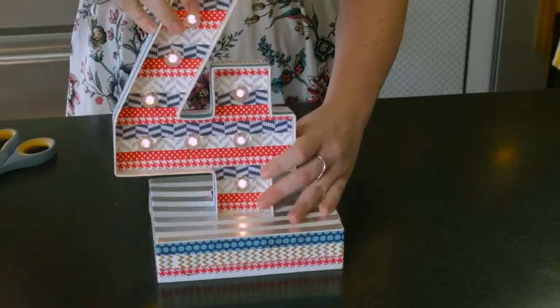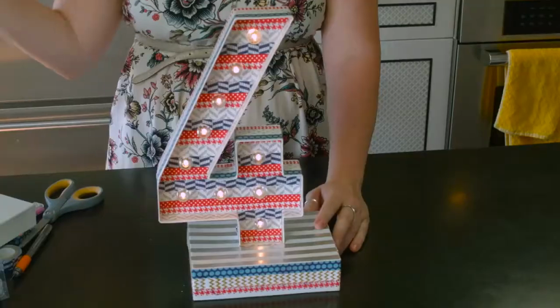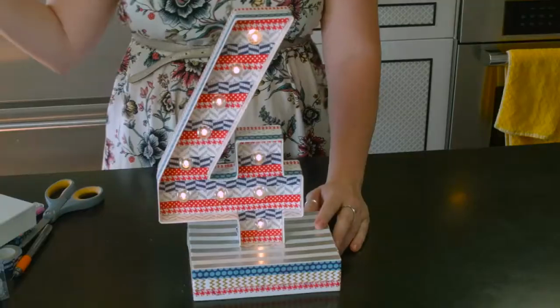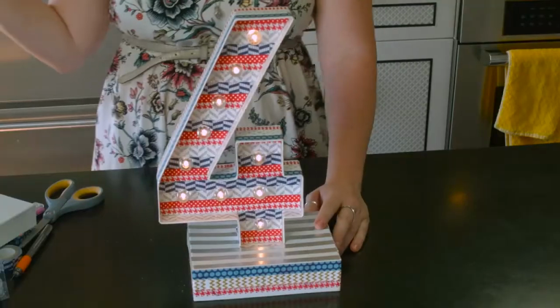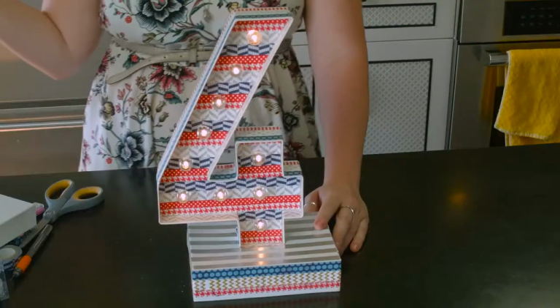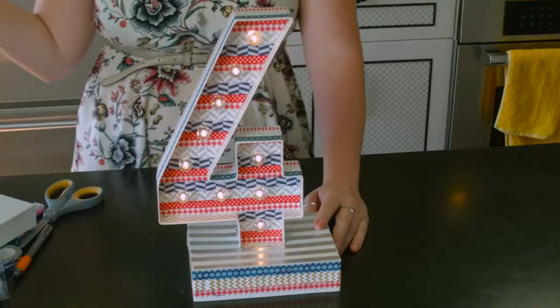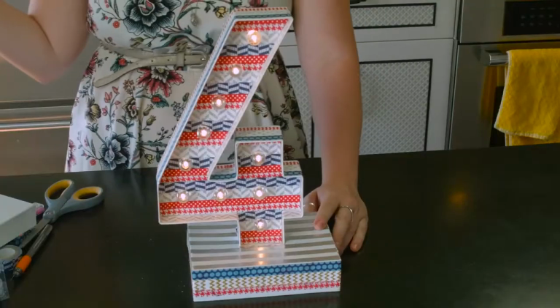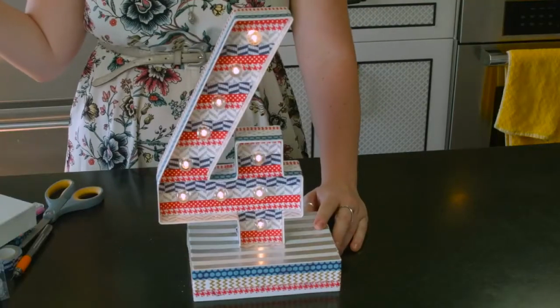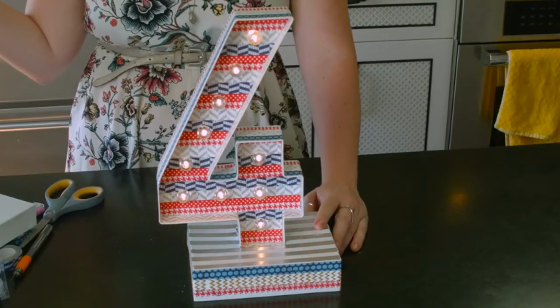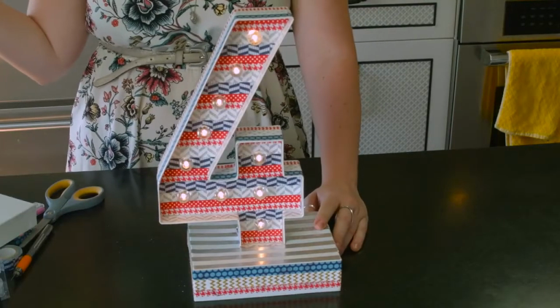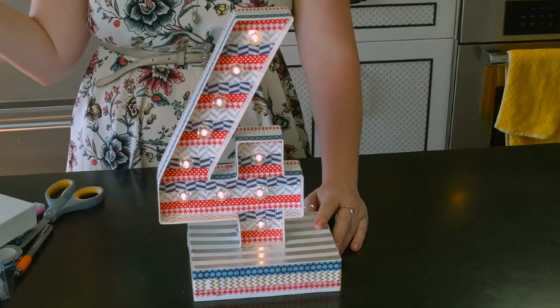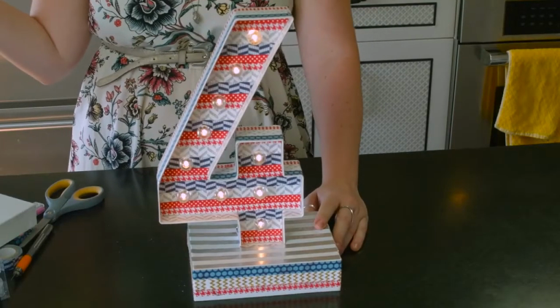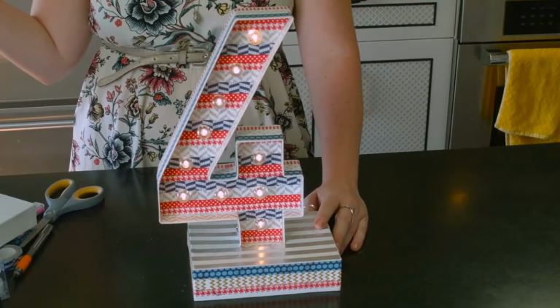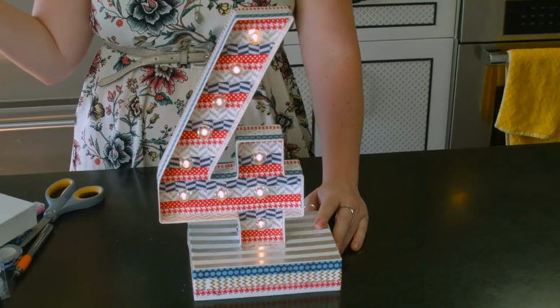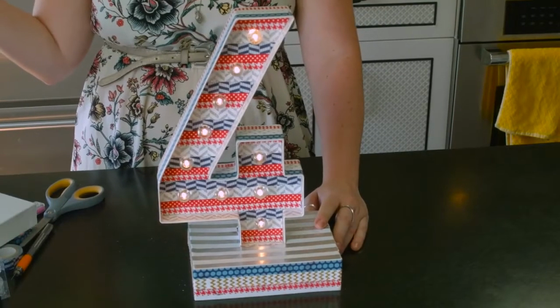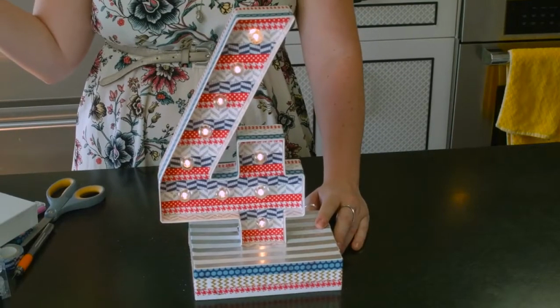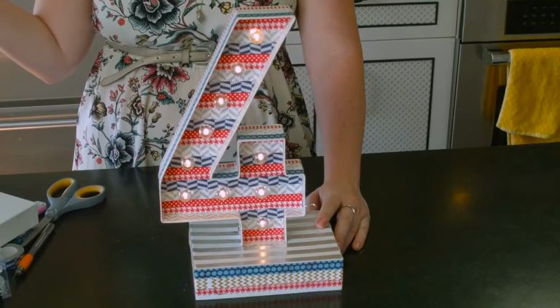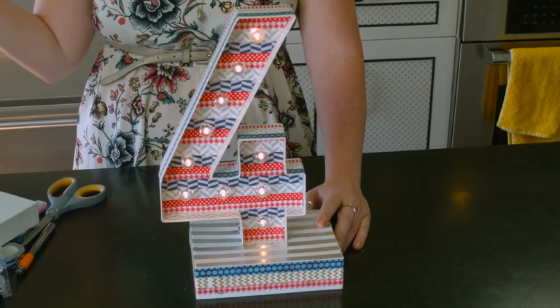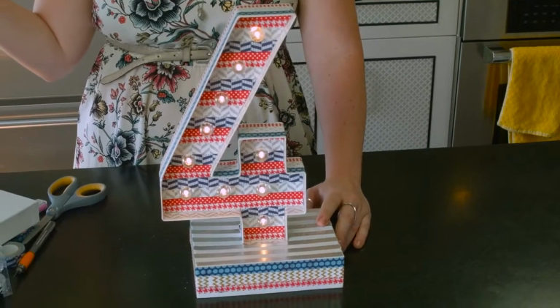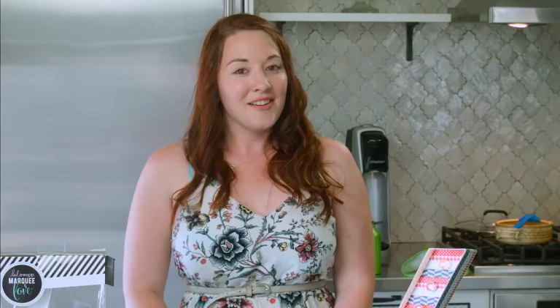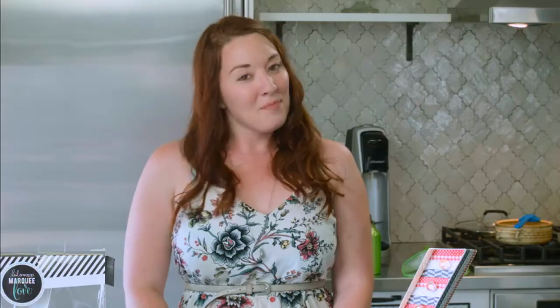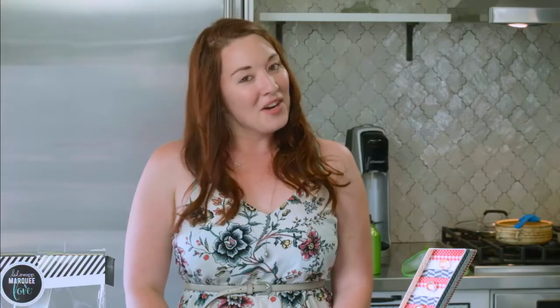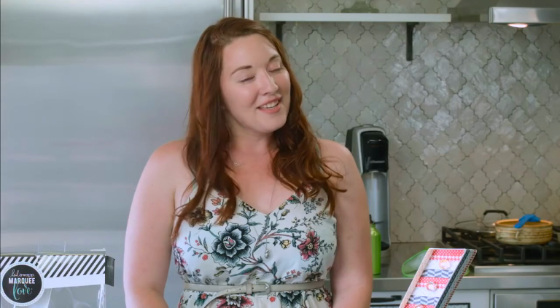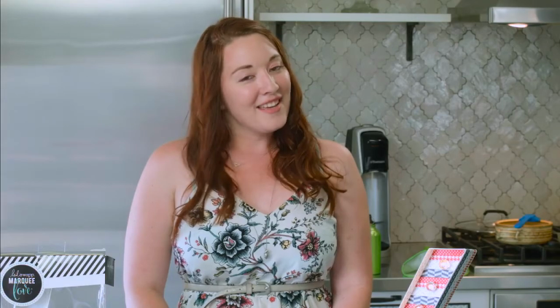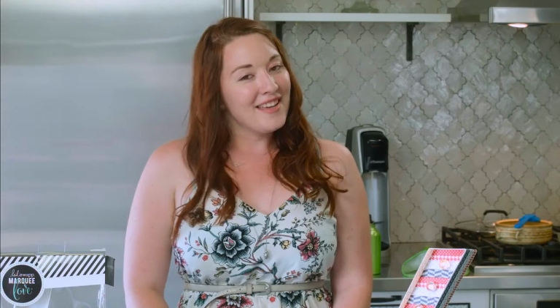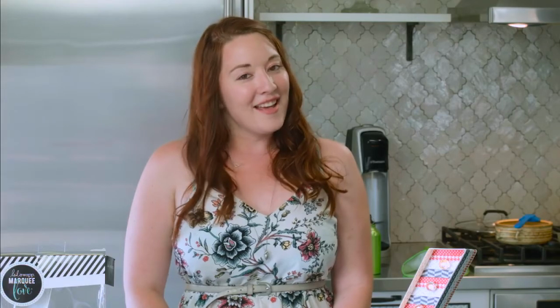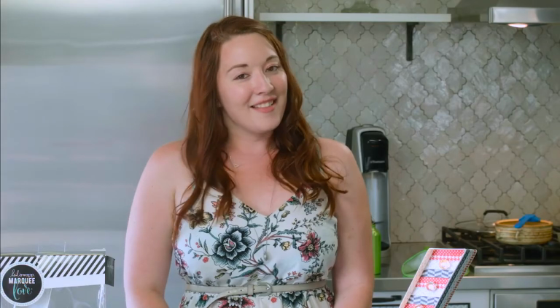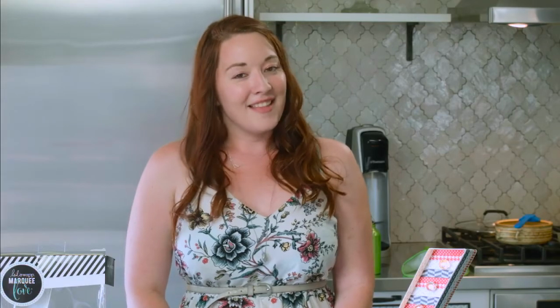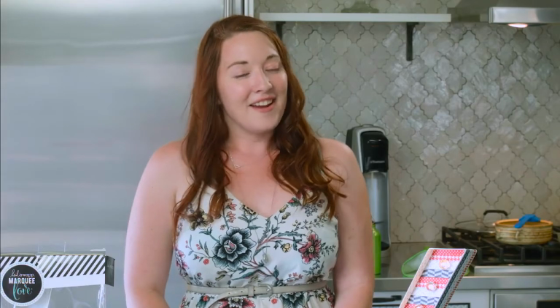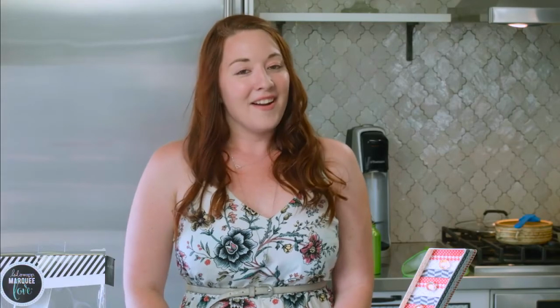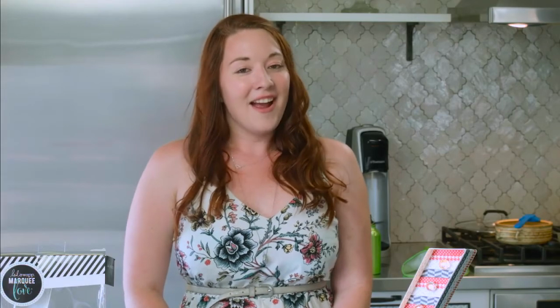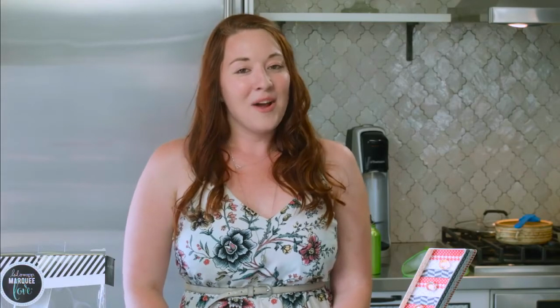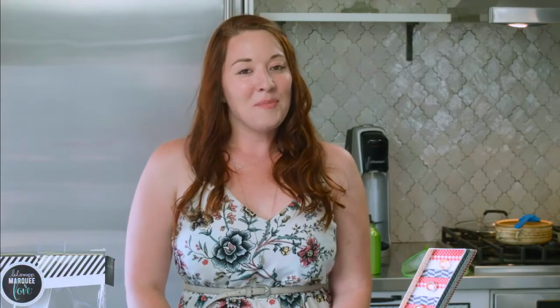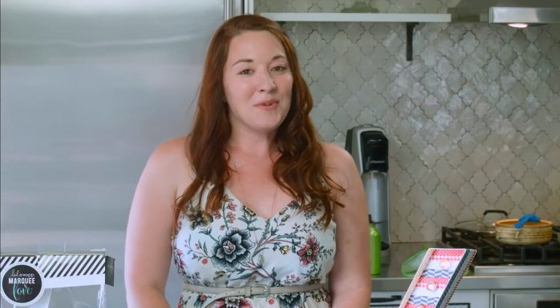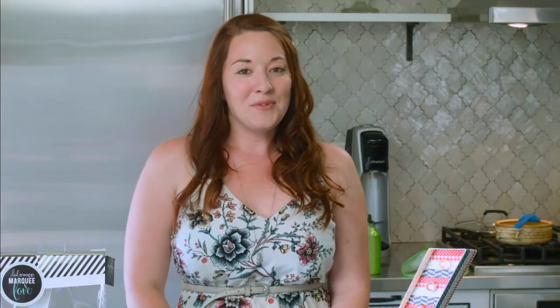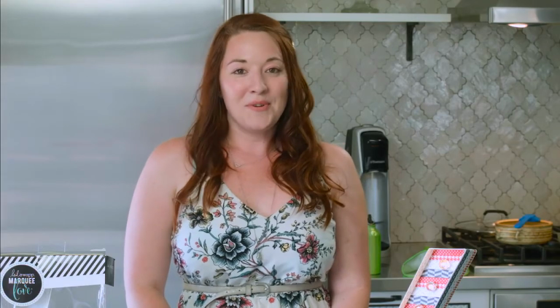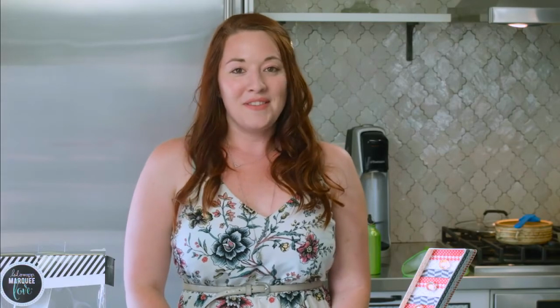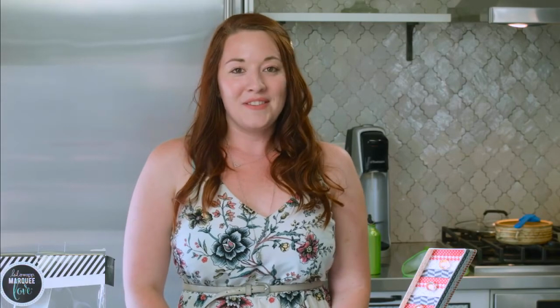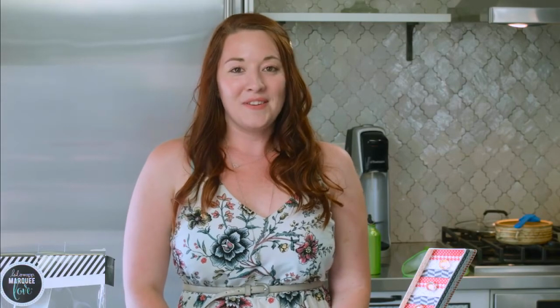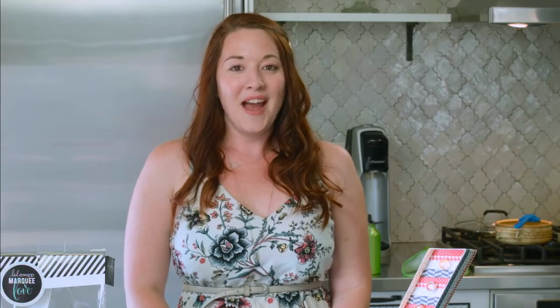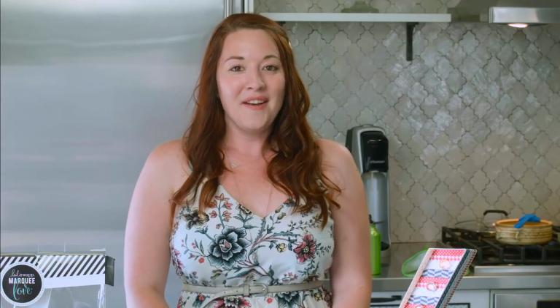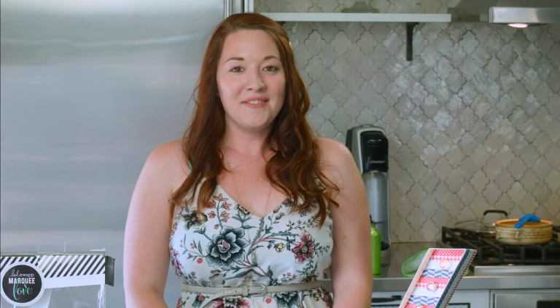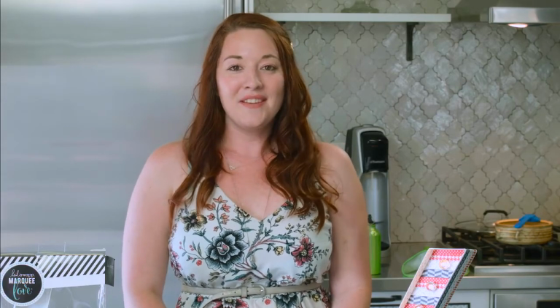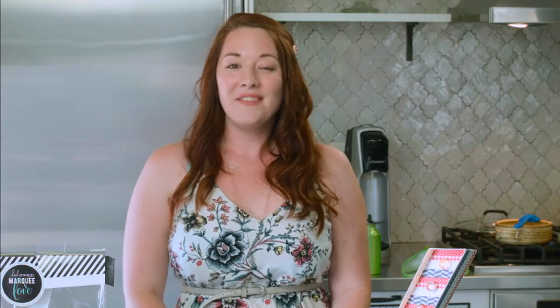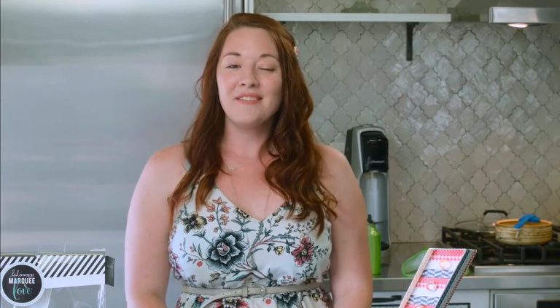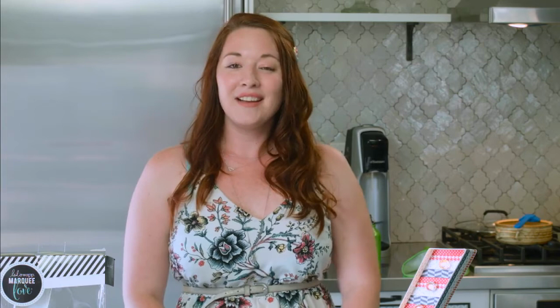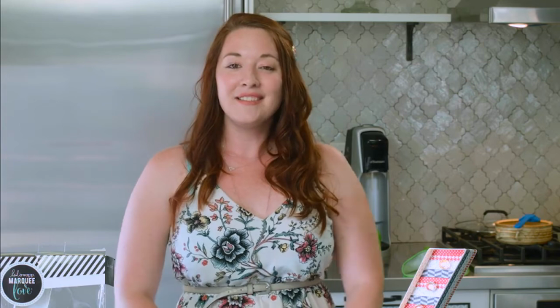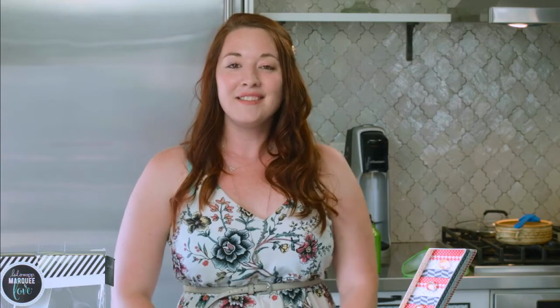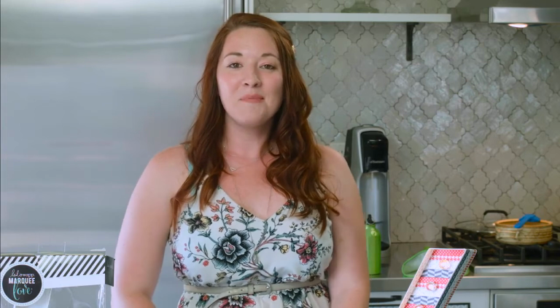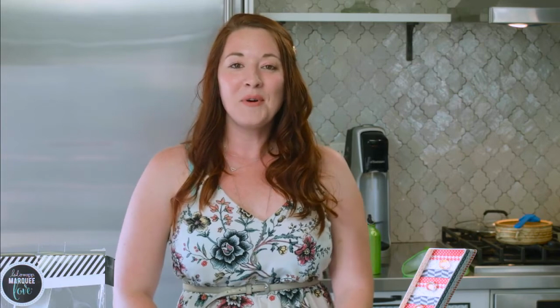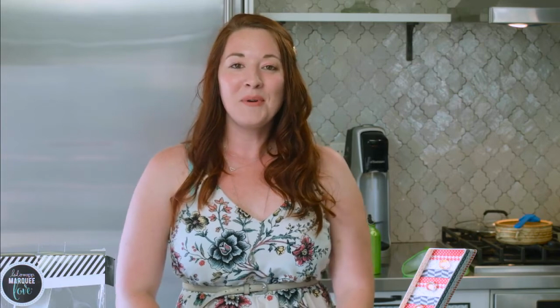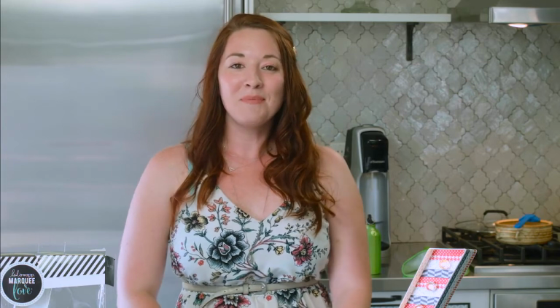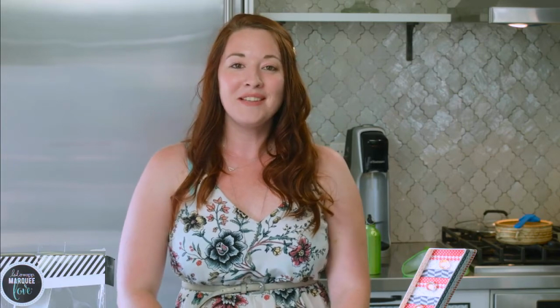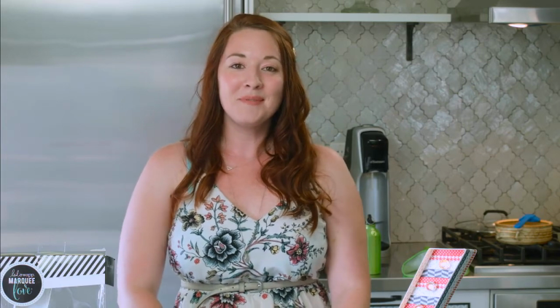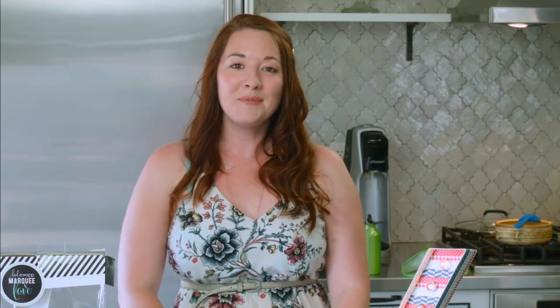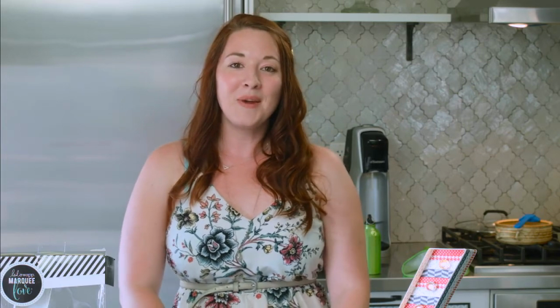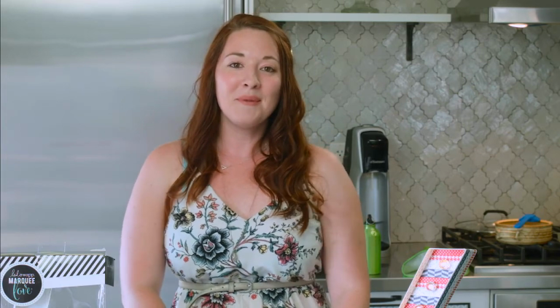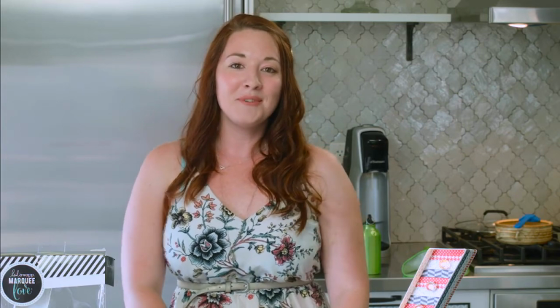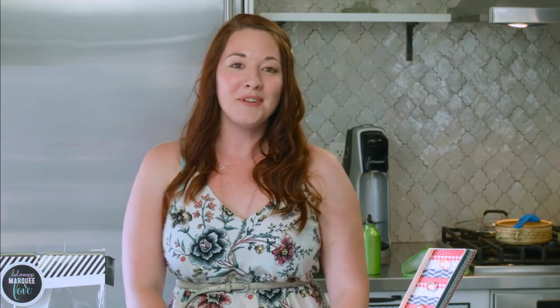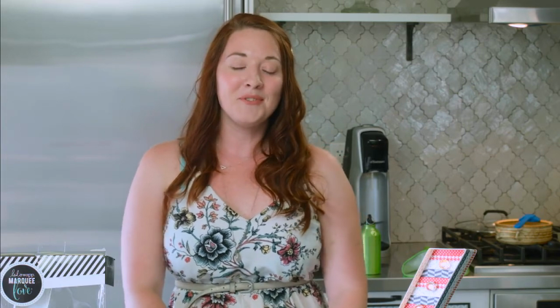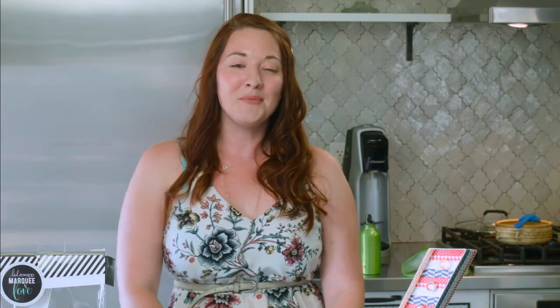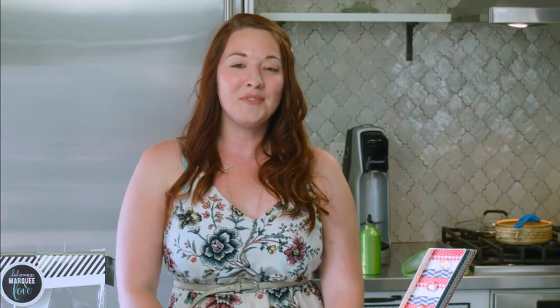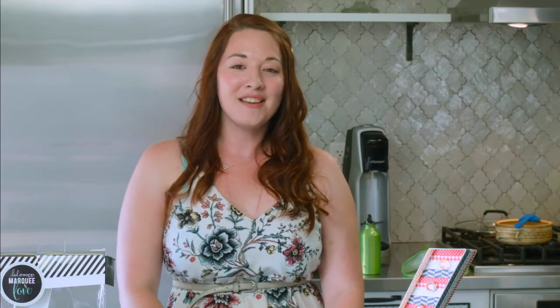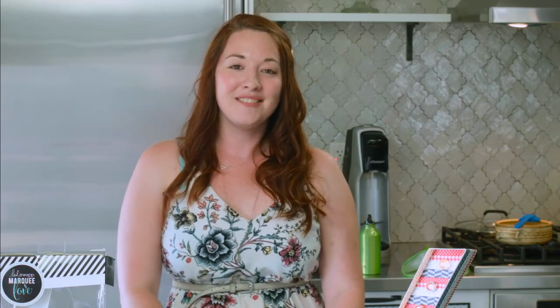So that is my 4th of July marquee letter. I hope you enjoyed this craft. If you'd like to see more, please subscribe to our YouTube channel.